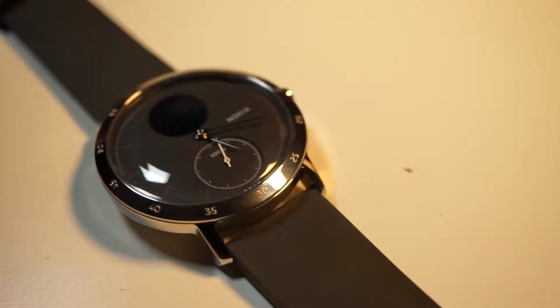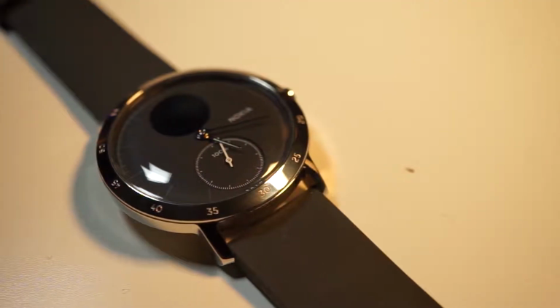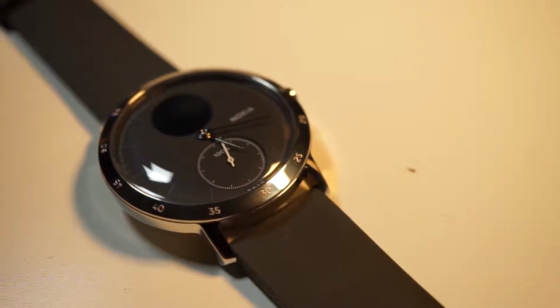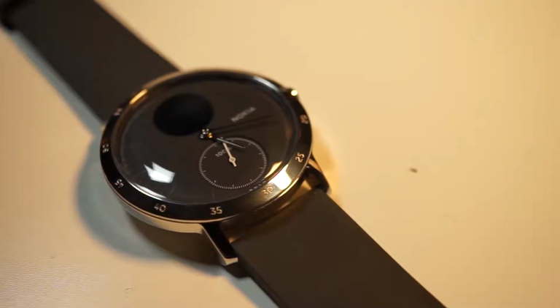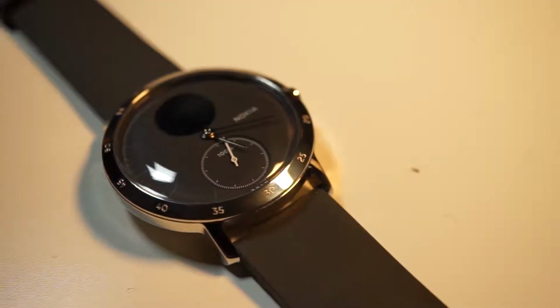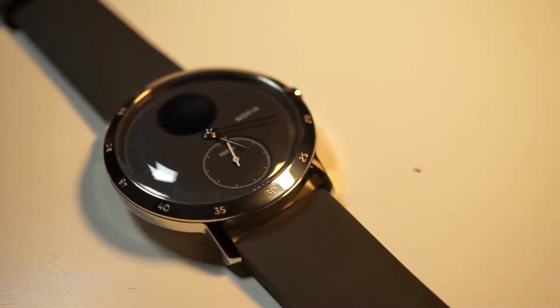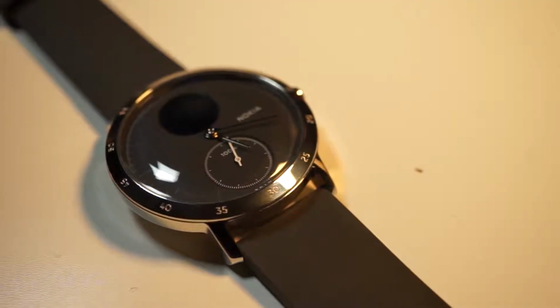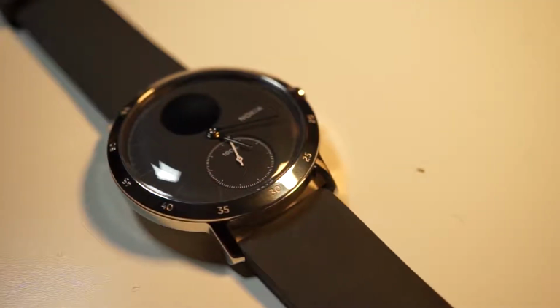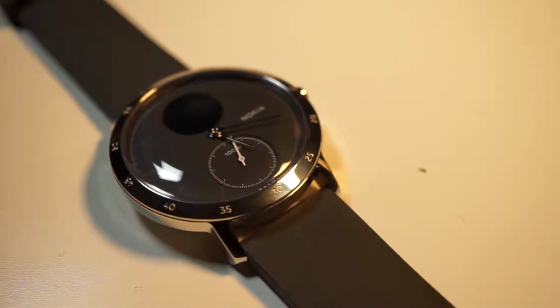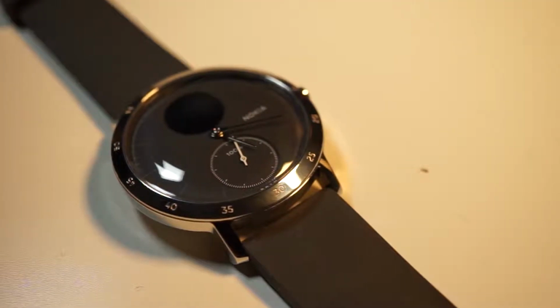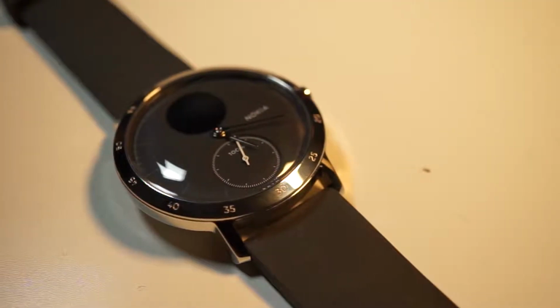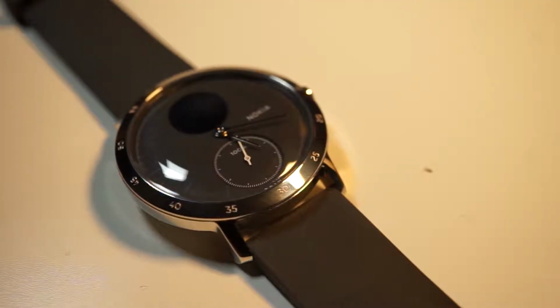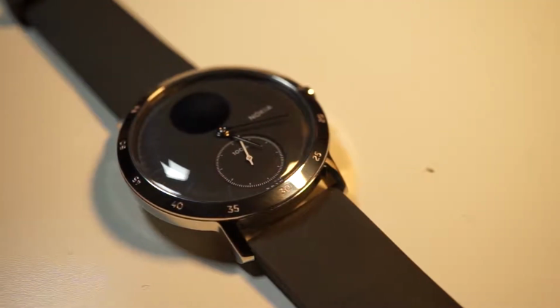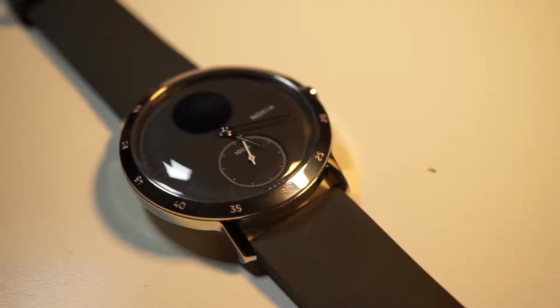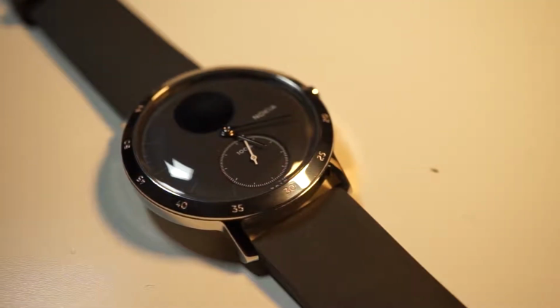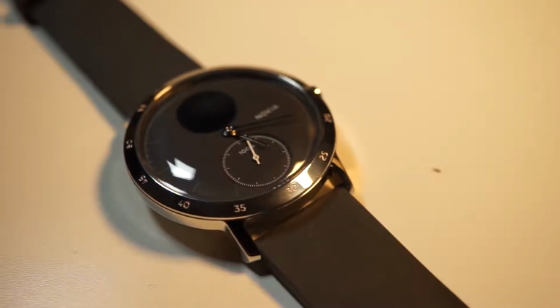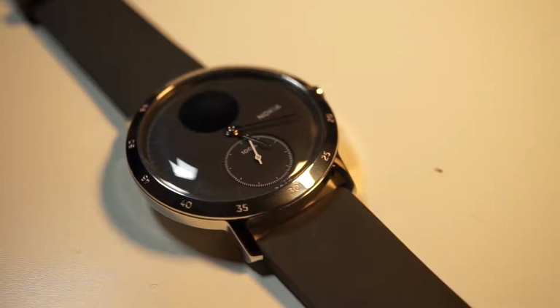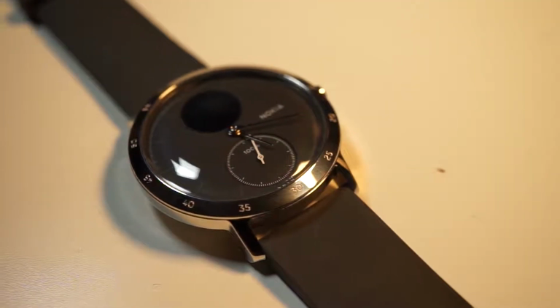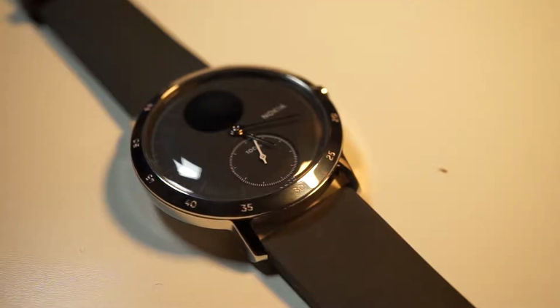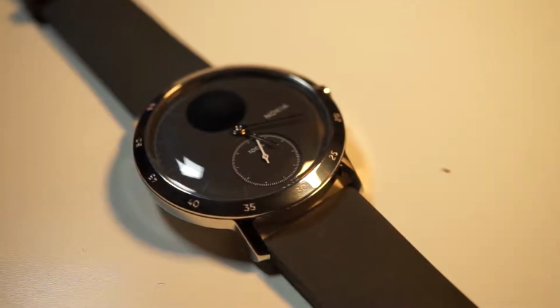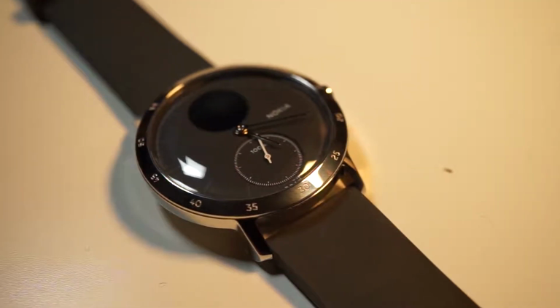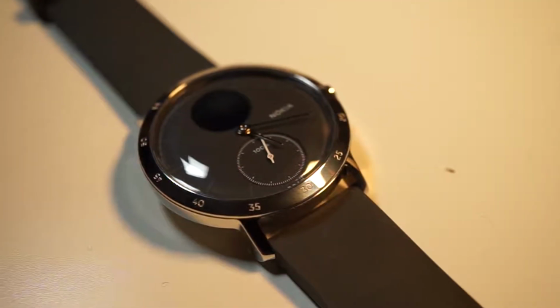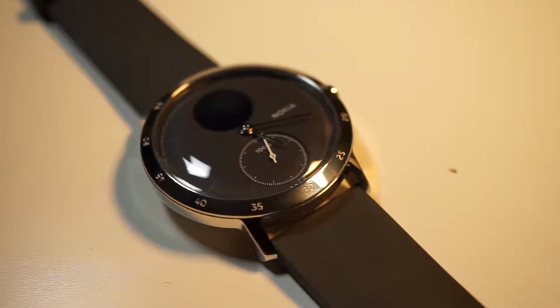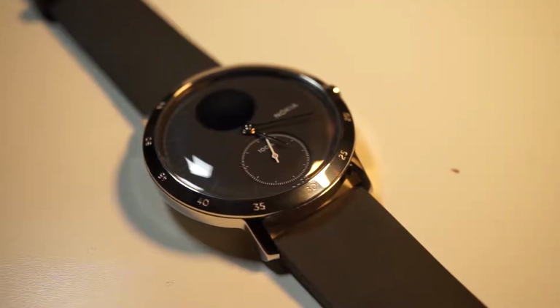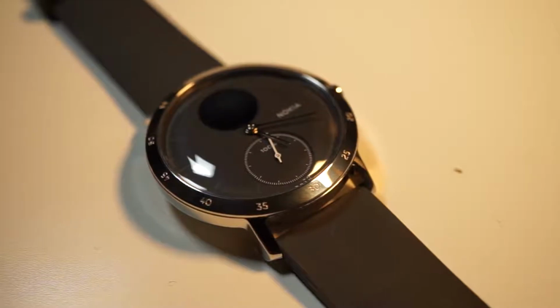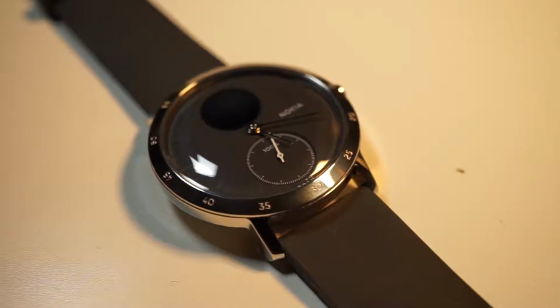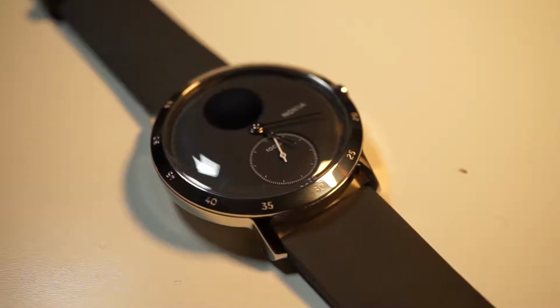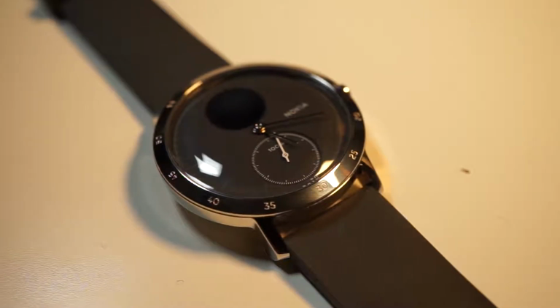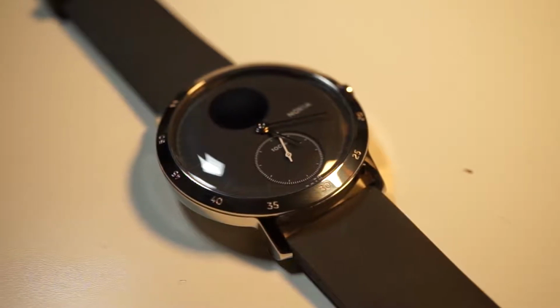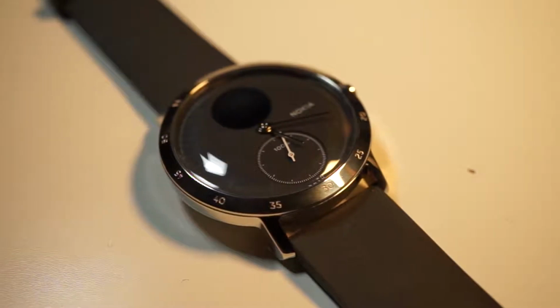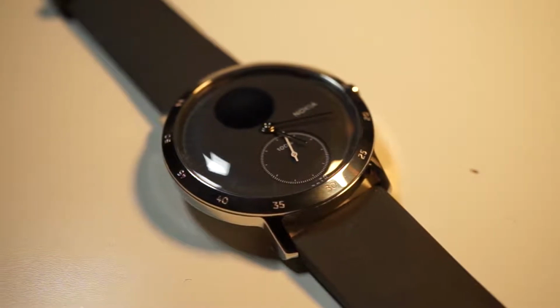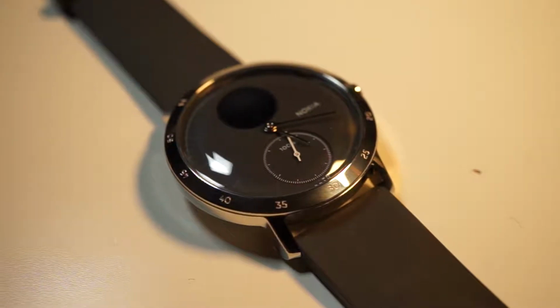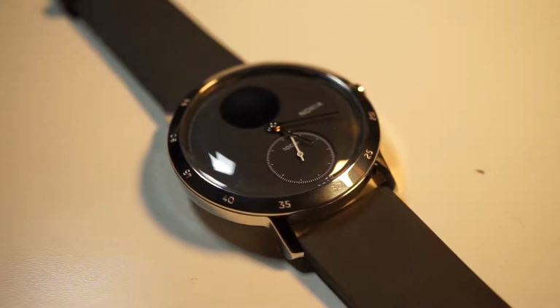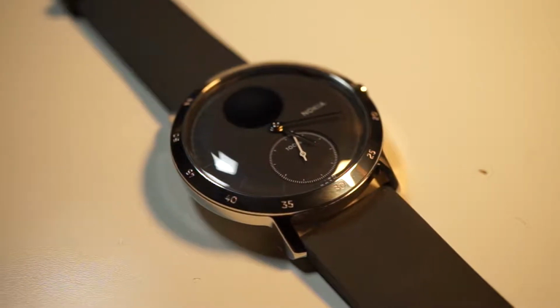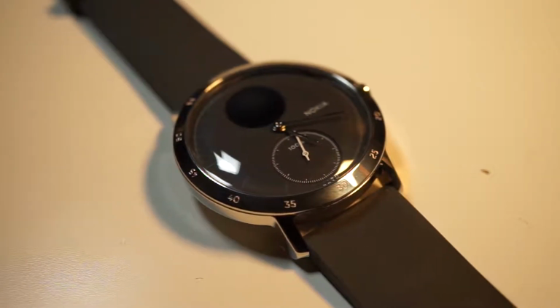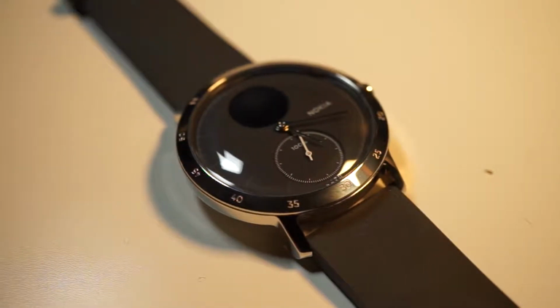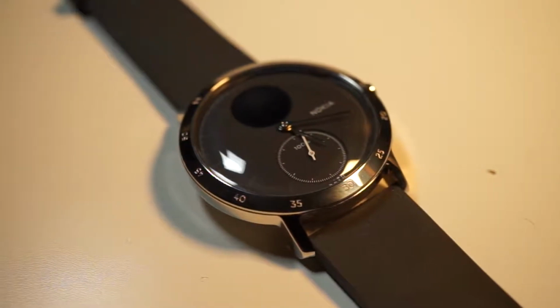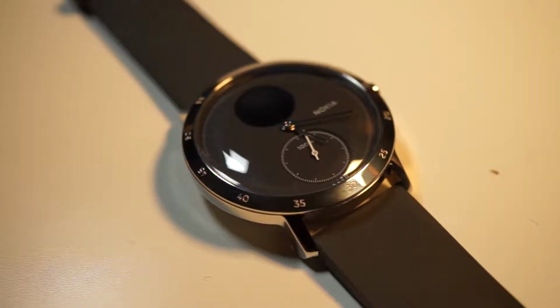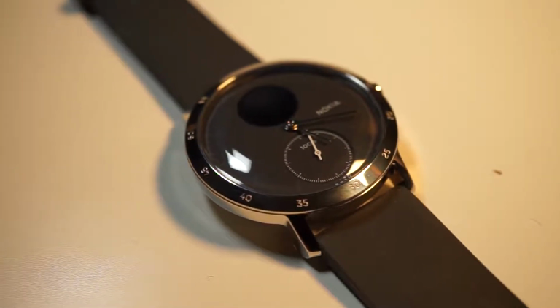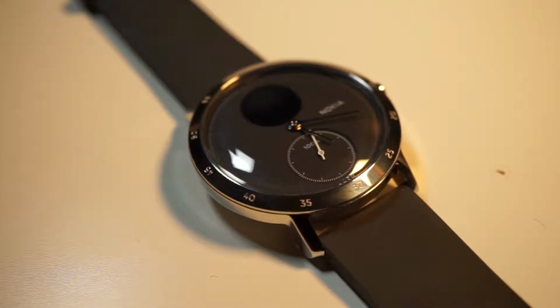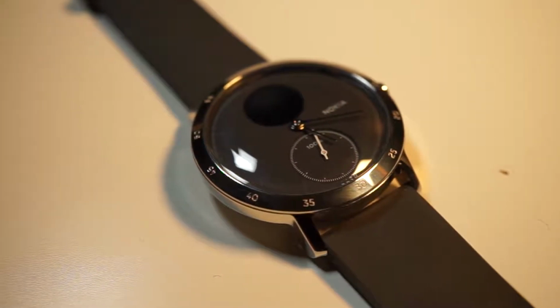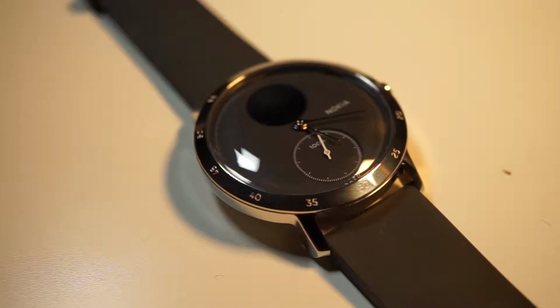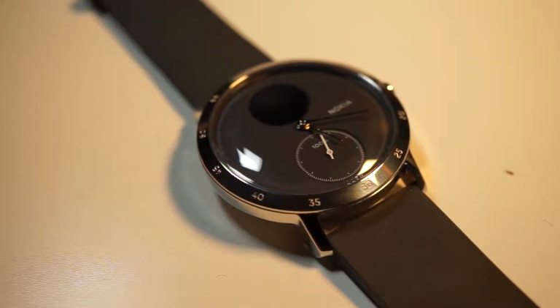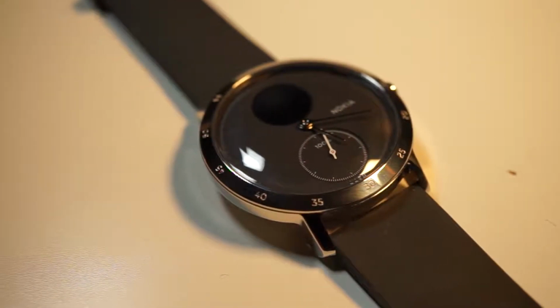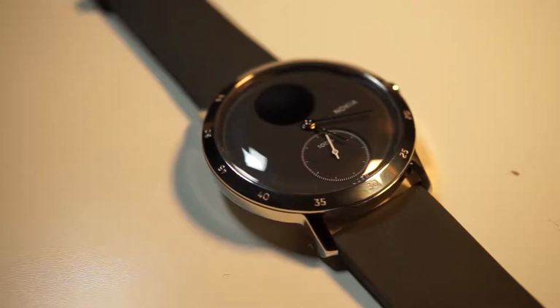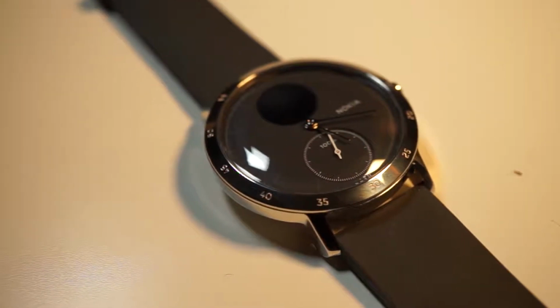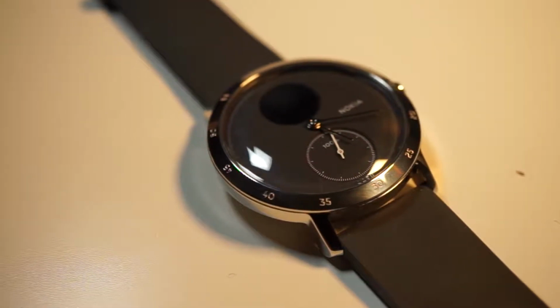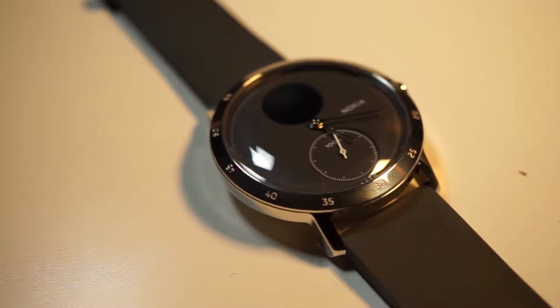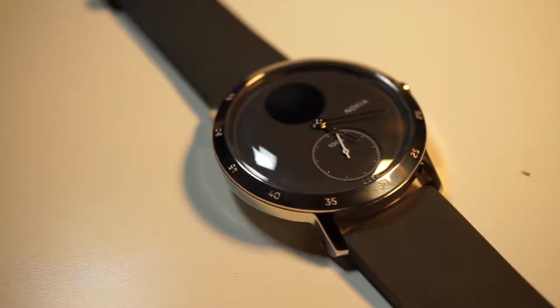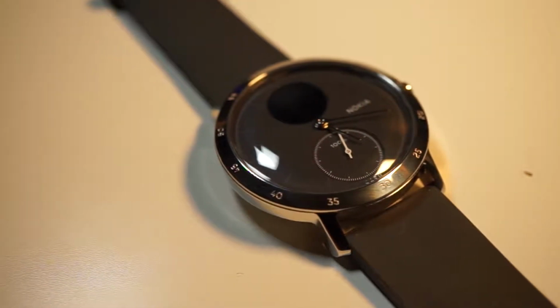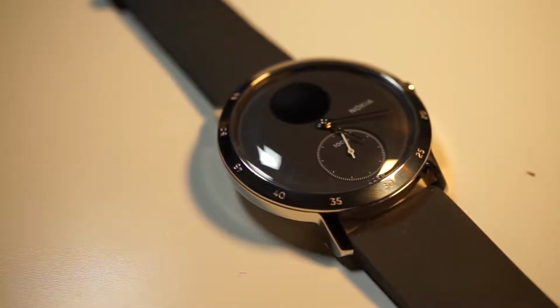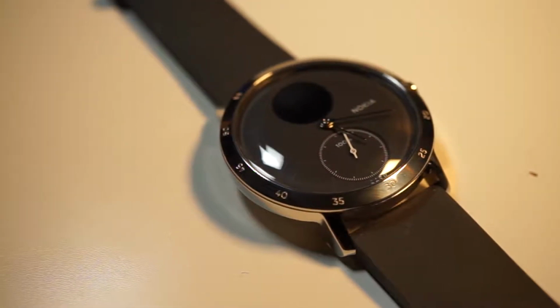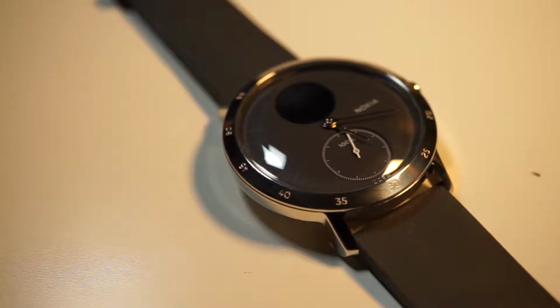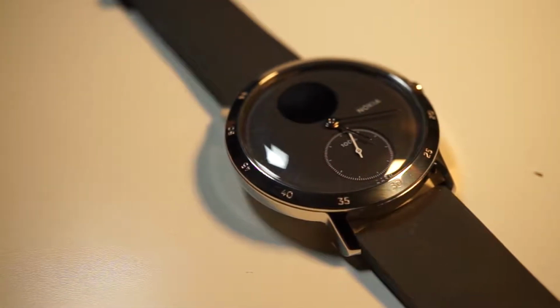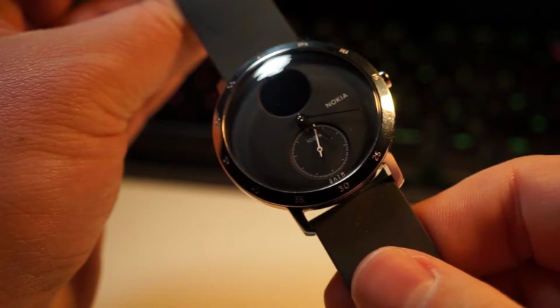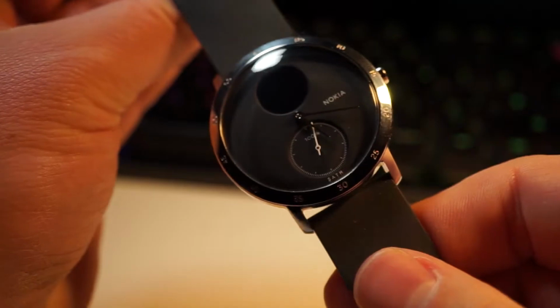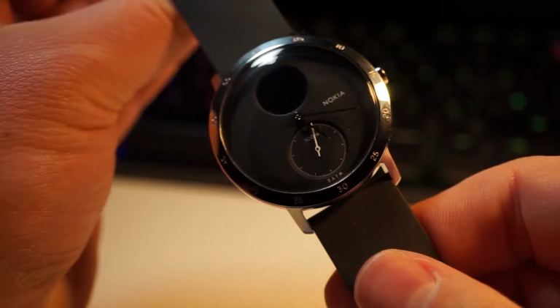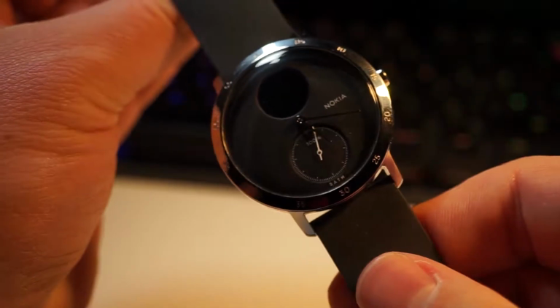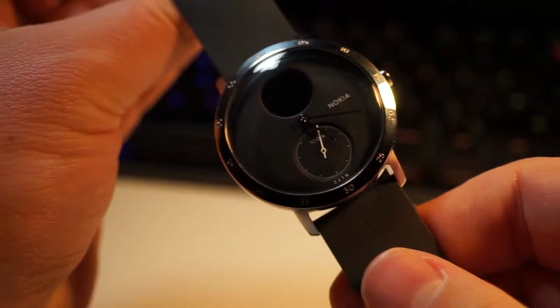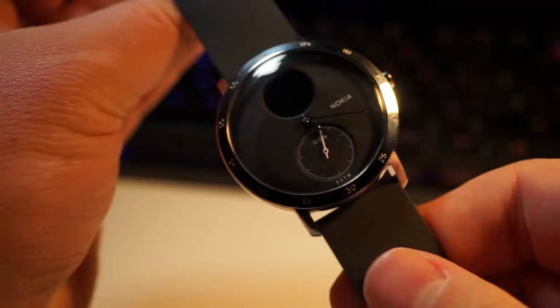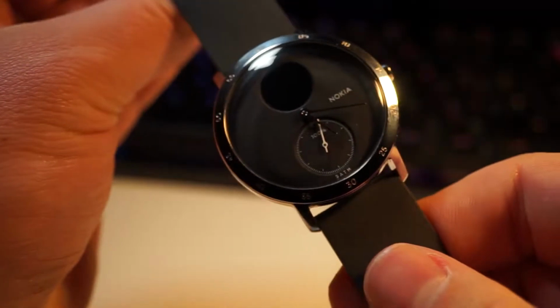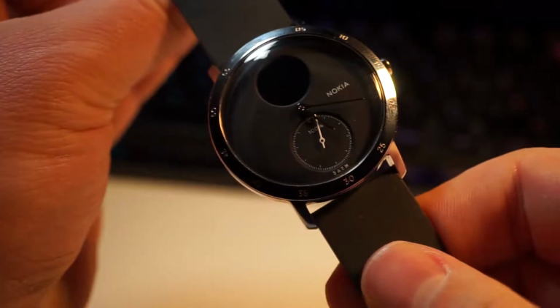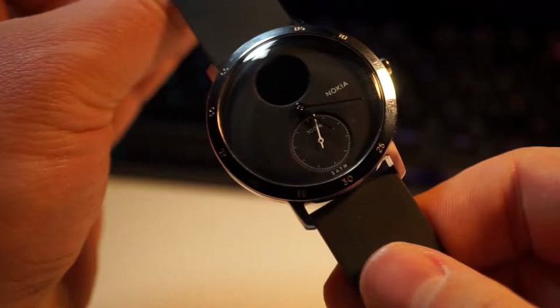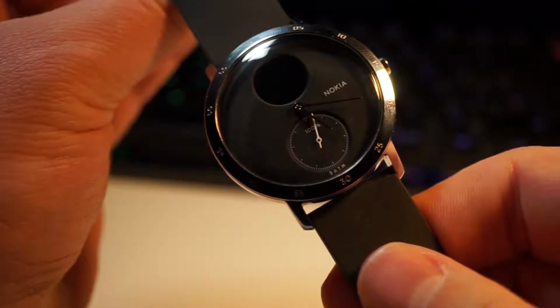Overall, the watch doesn't follow a traditional smartwatch style — it looks good and actually looks like a watch rather than a screen on your wrist.